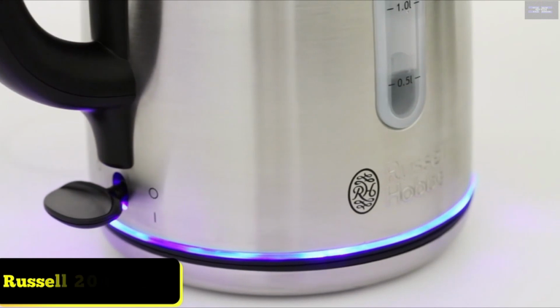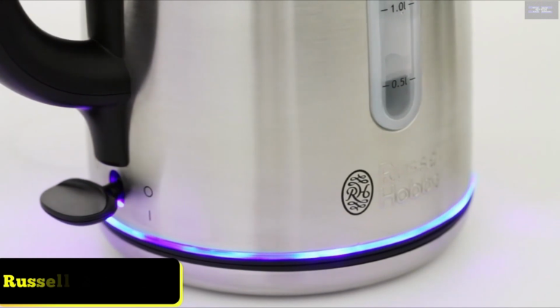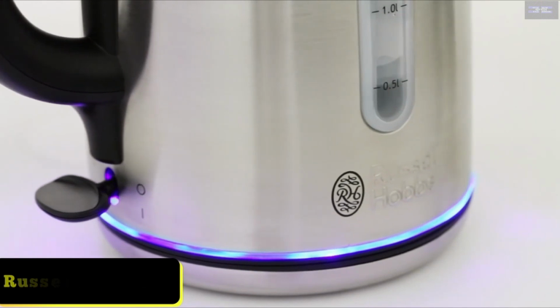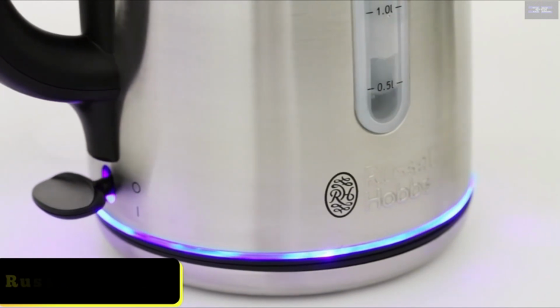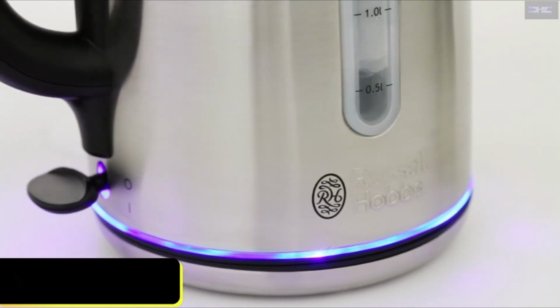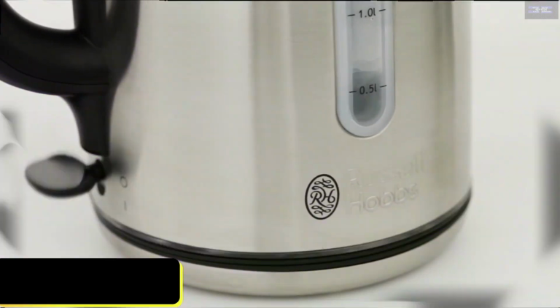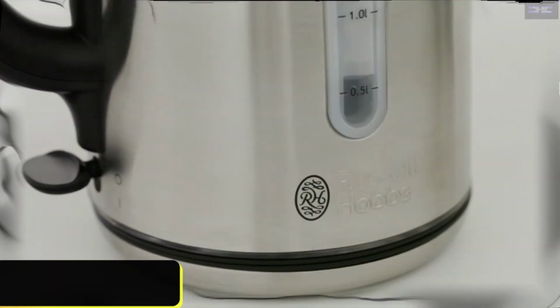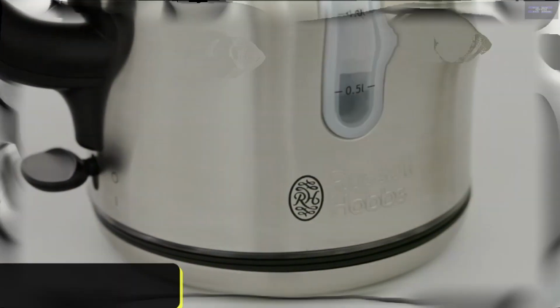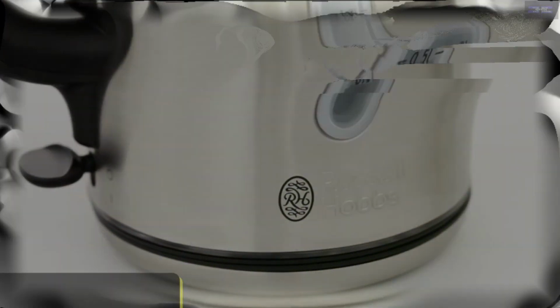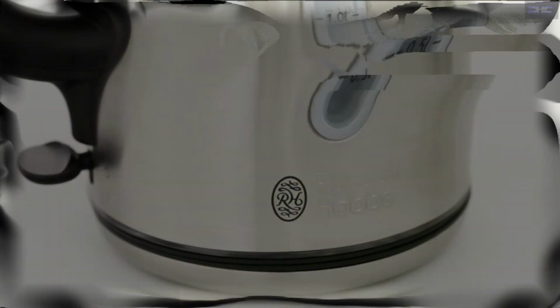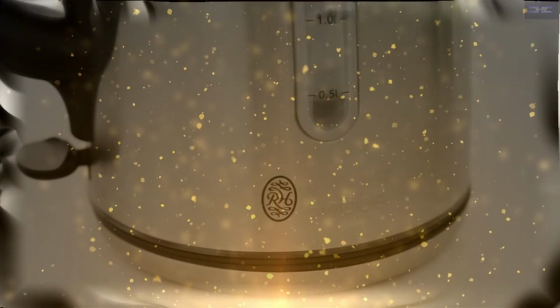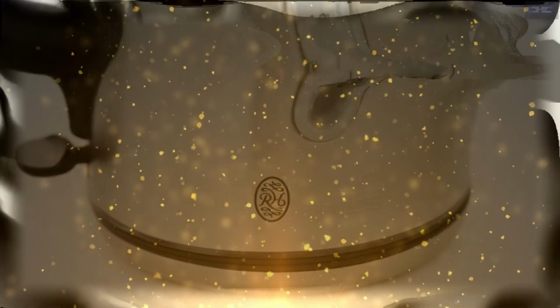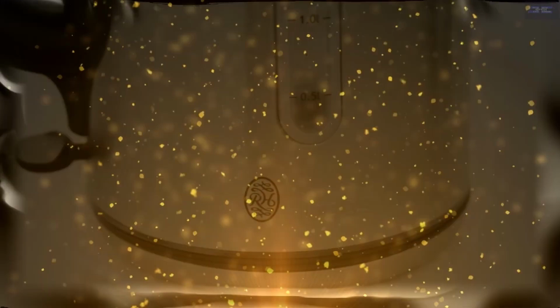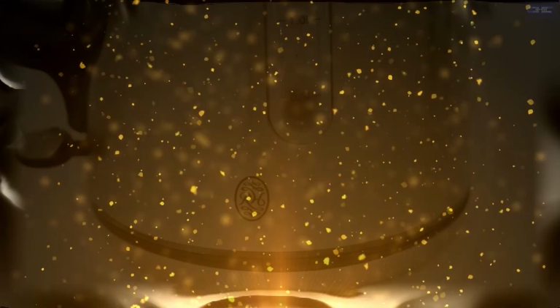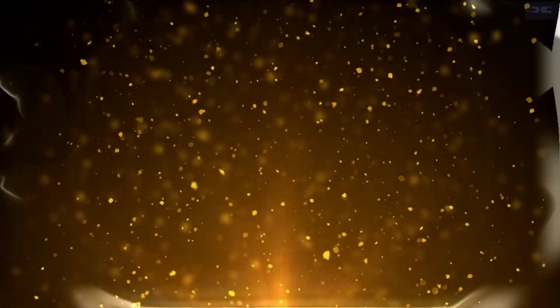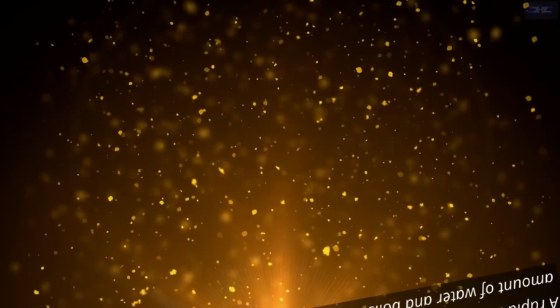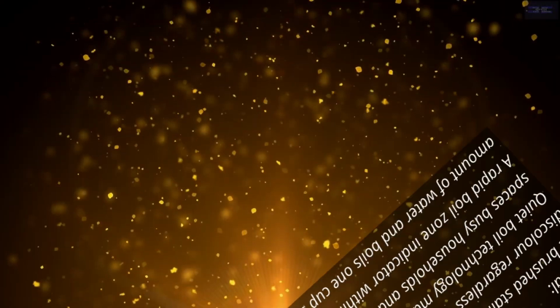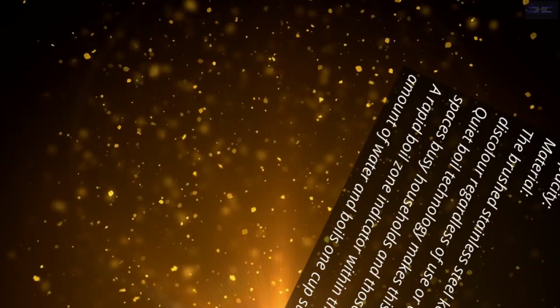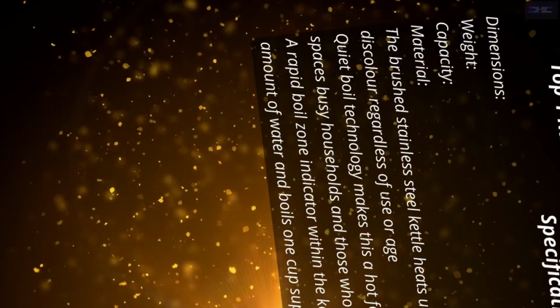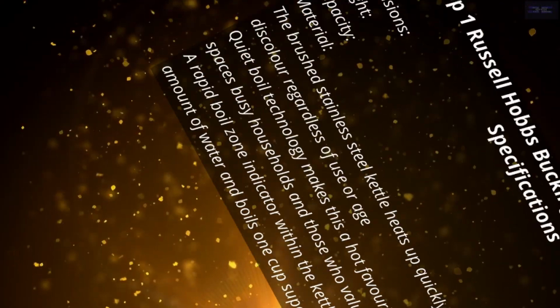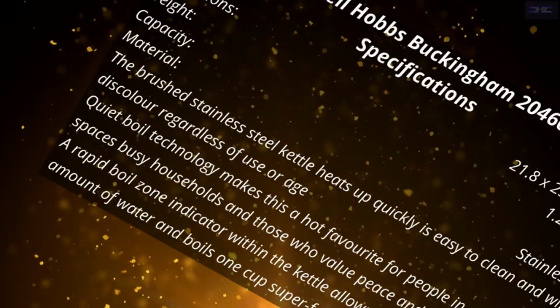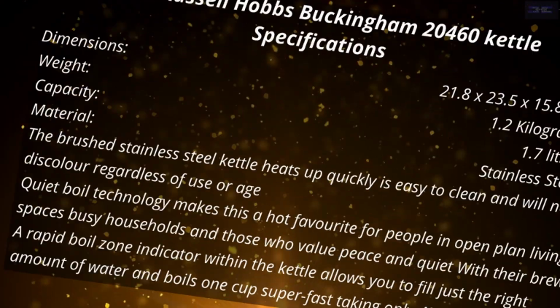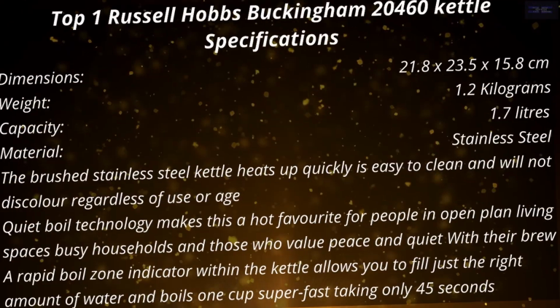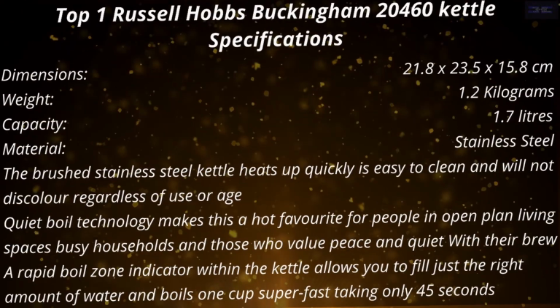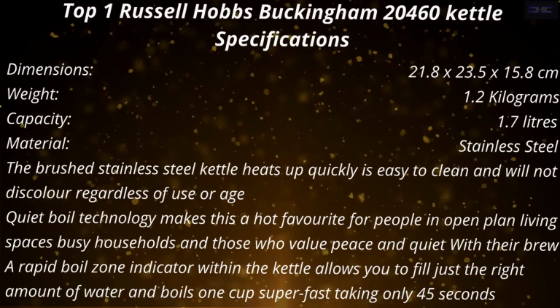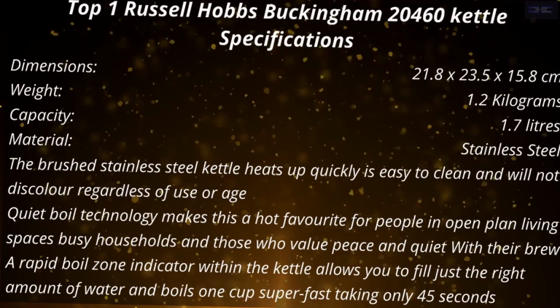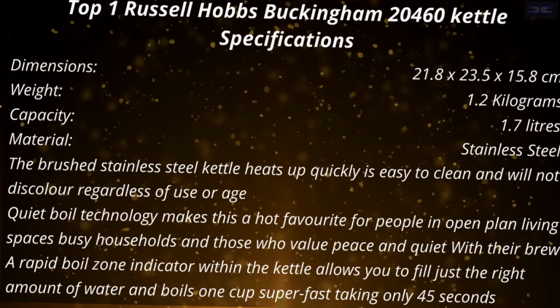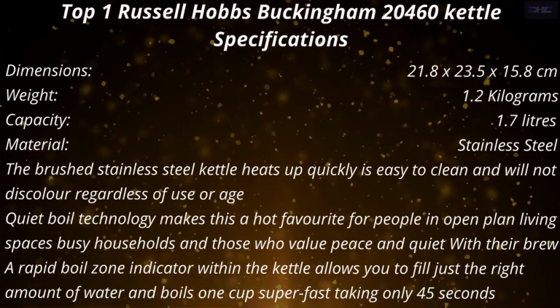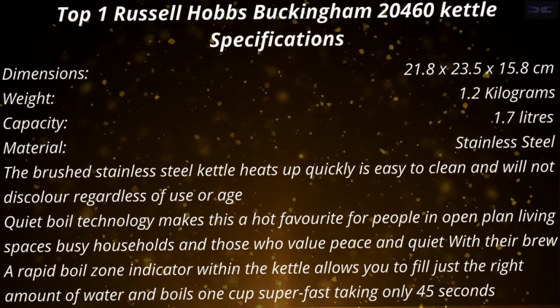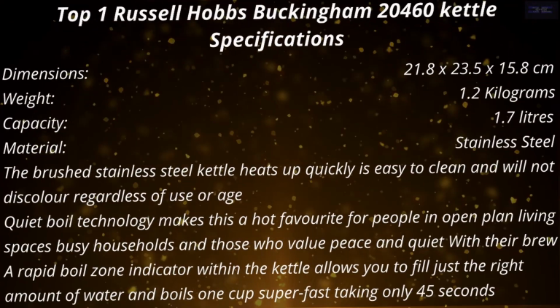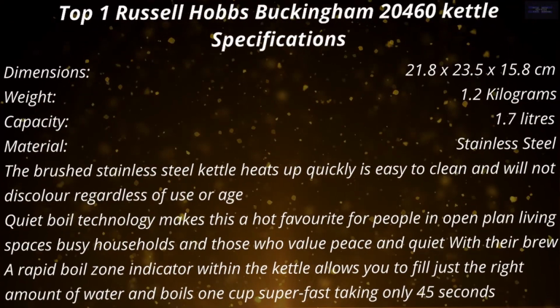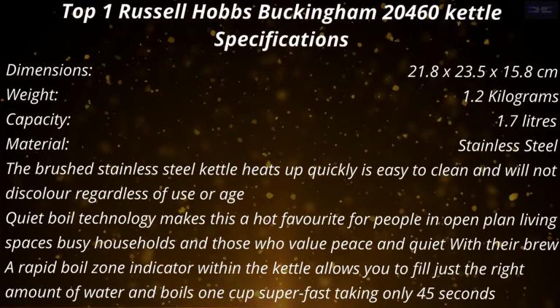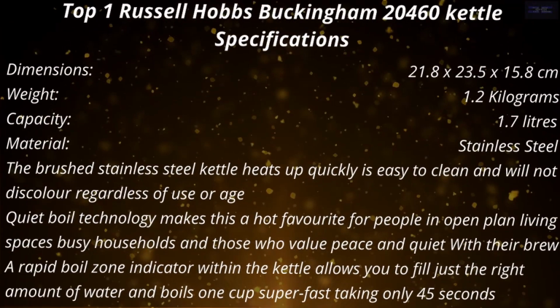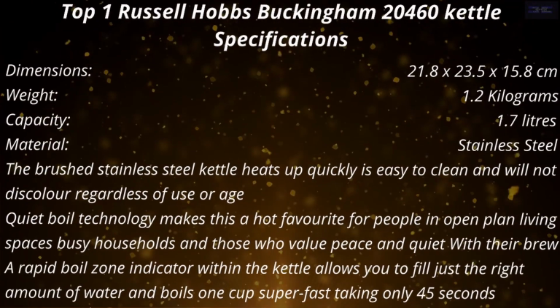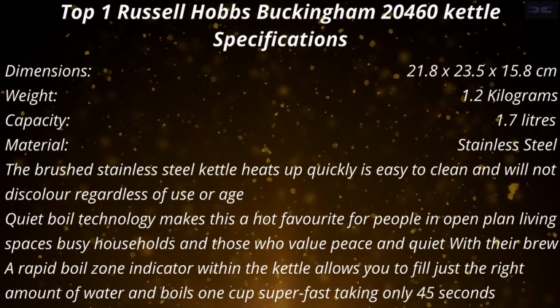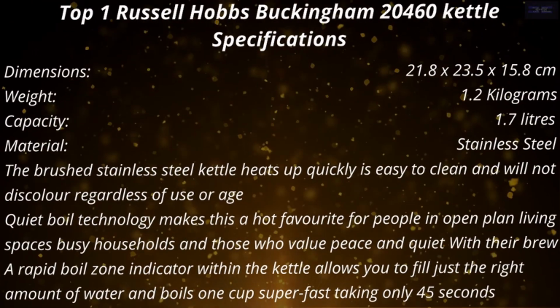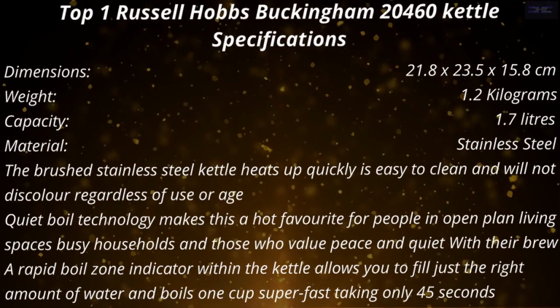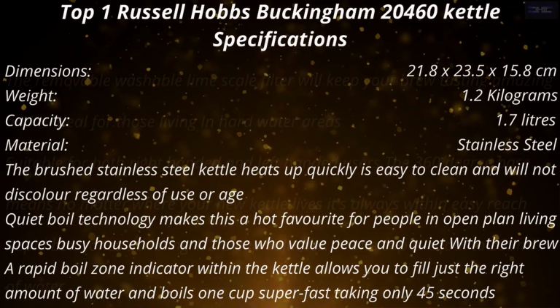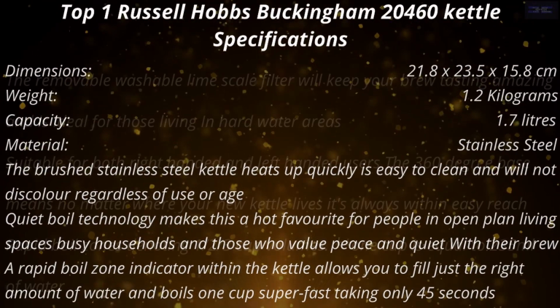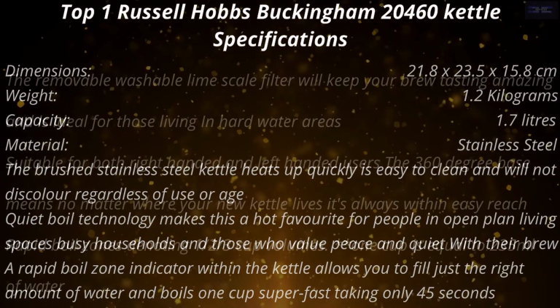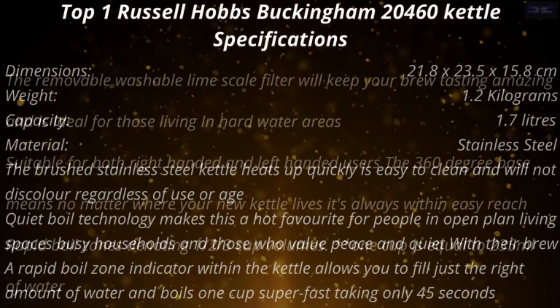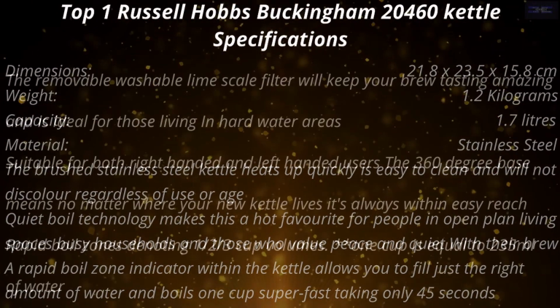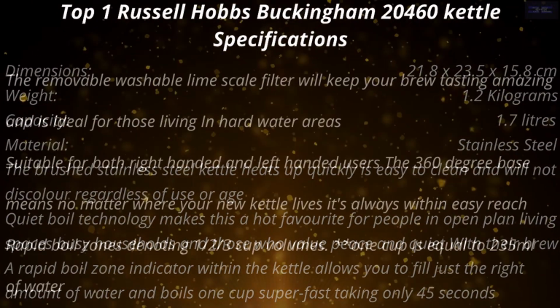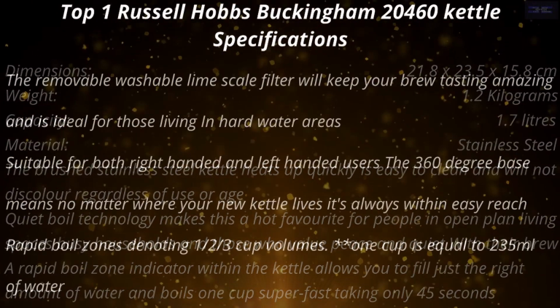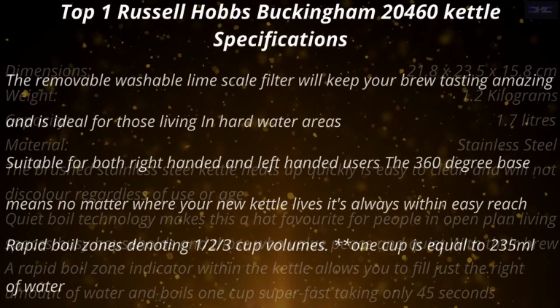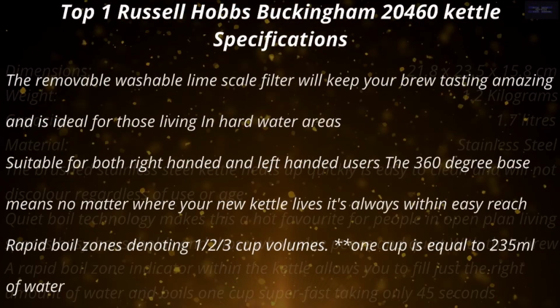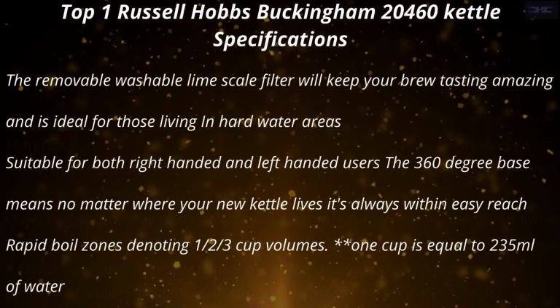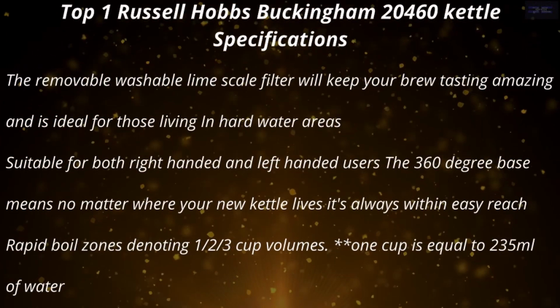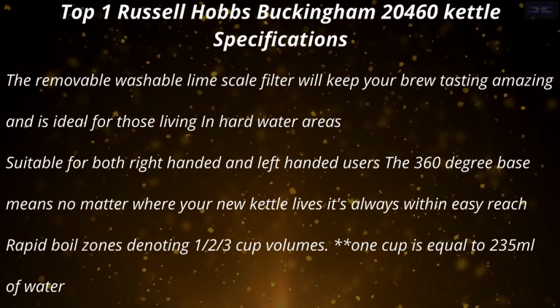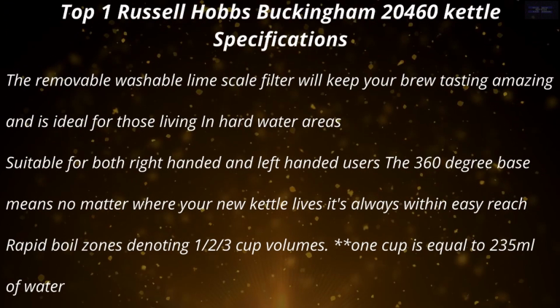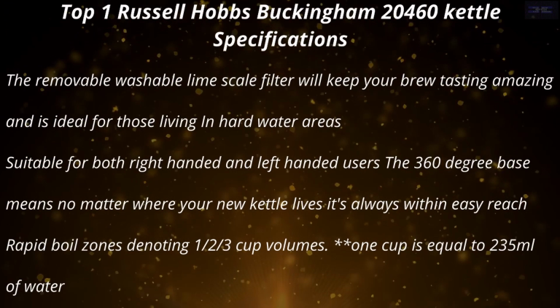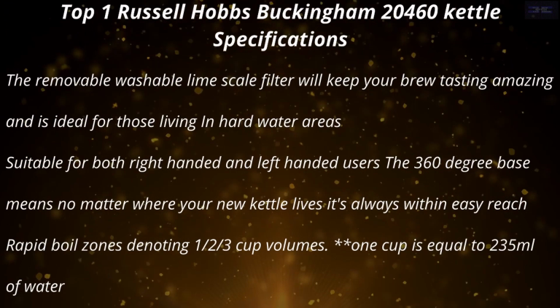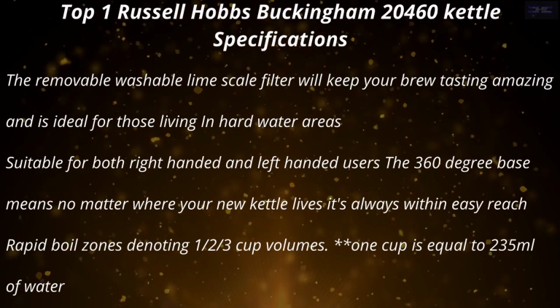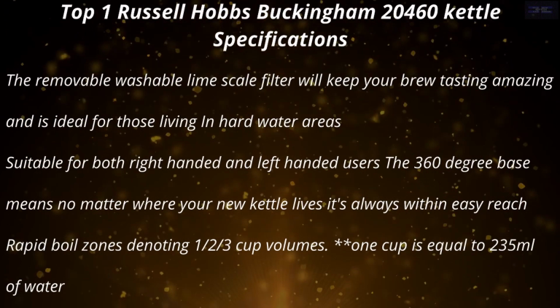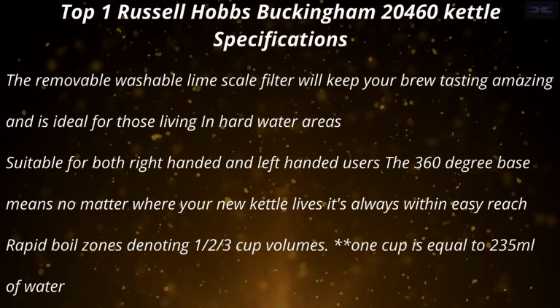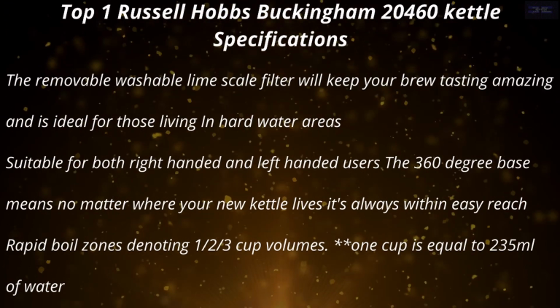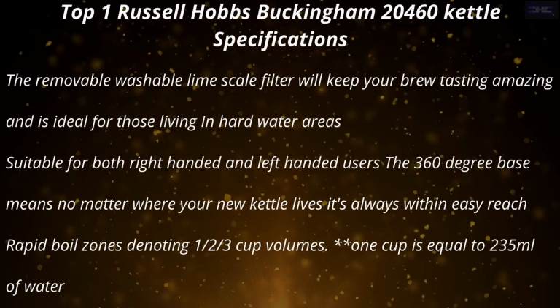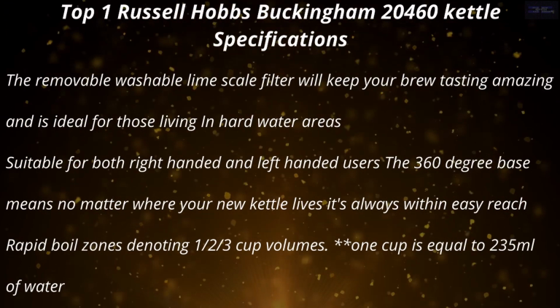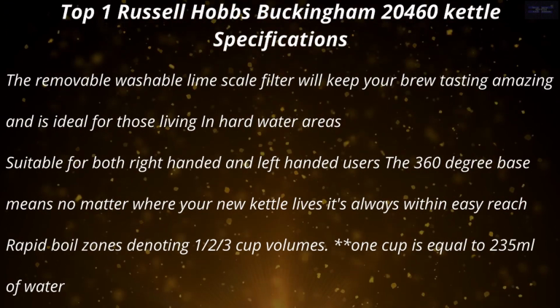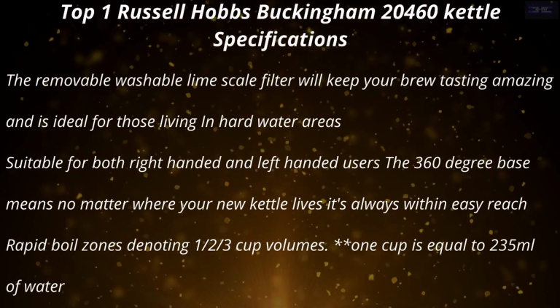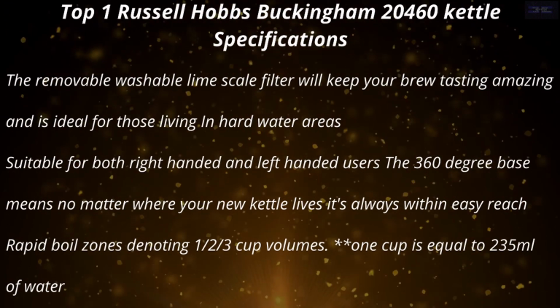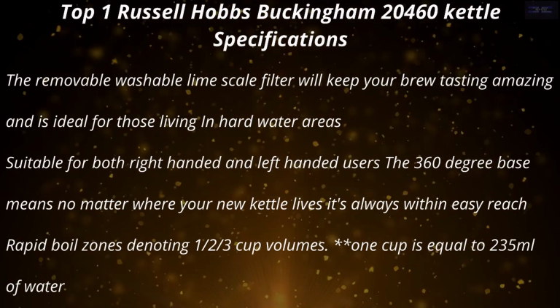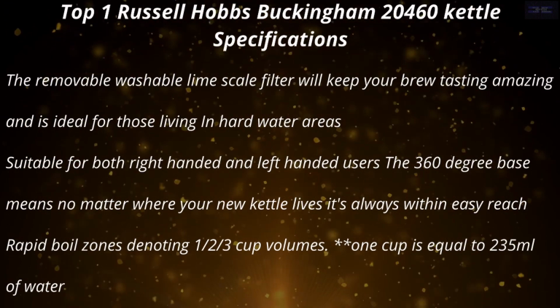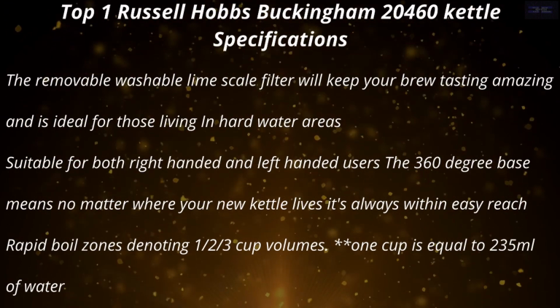If you're the only one in the house who likes hot drinks, or drink them more than the rest of your family, it's definitely worth considering.